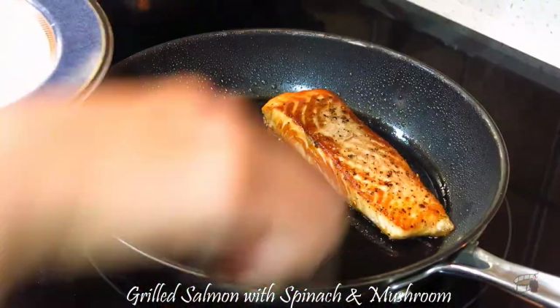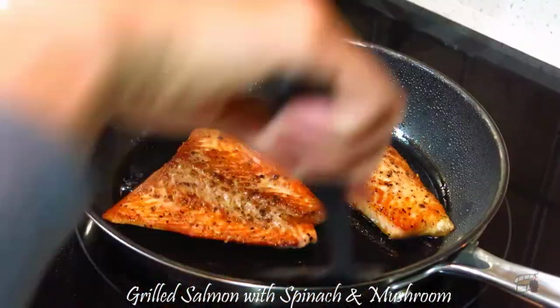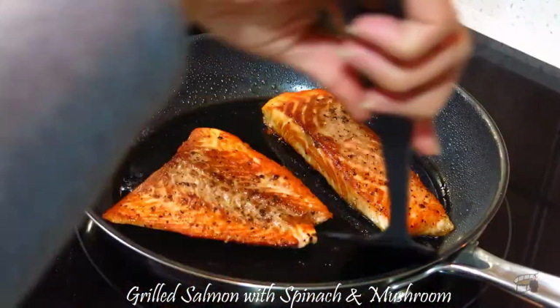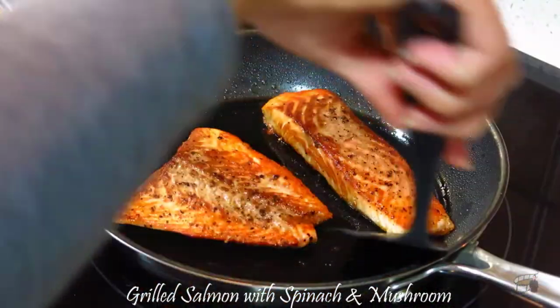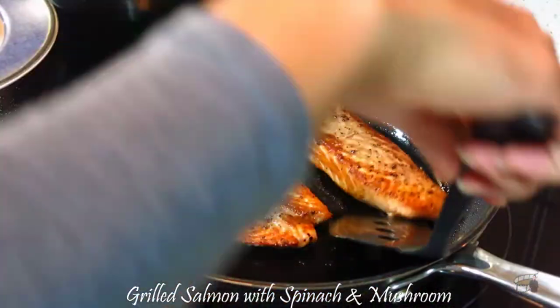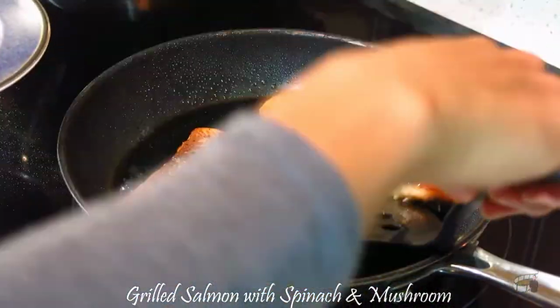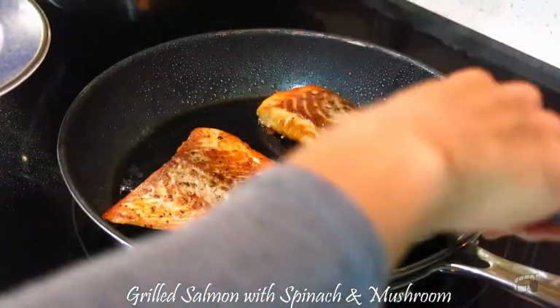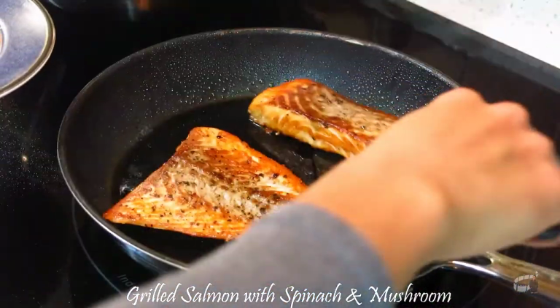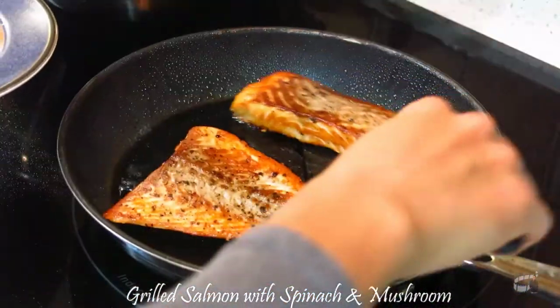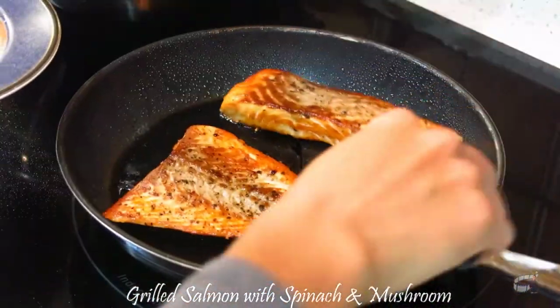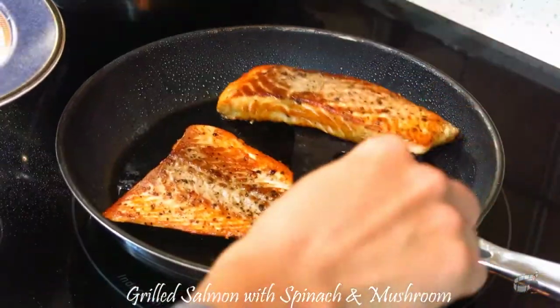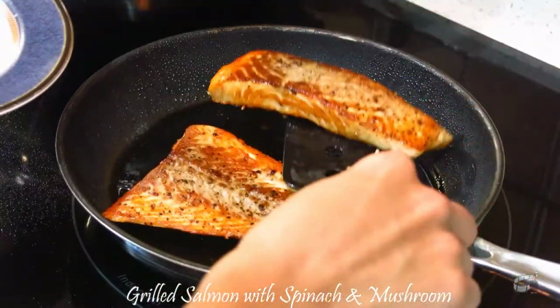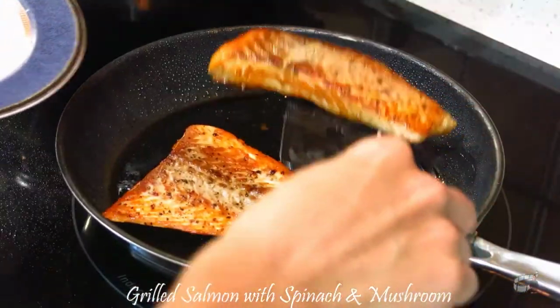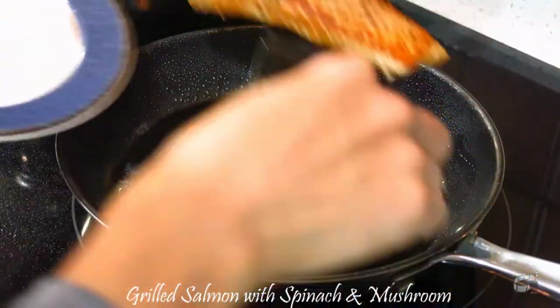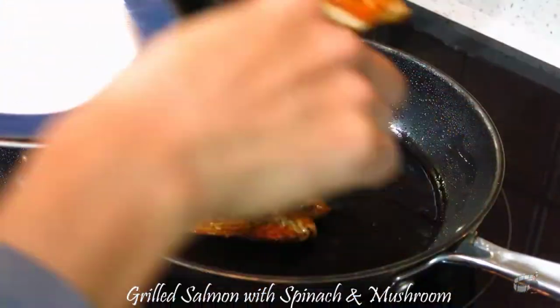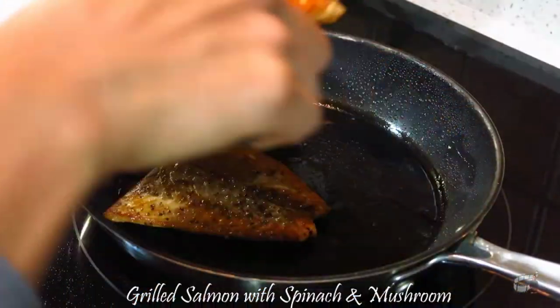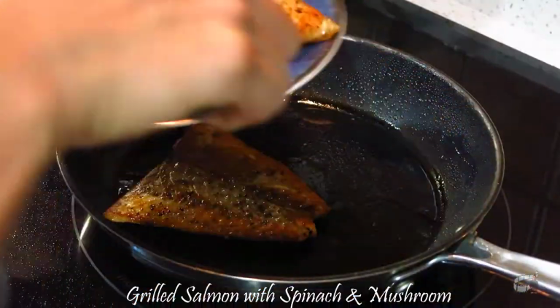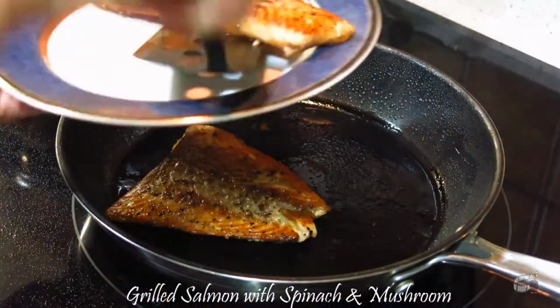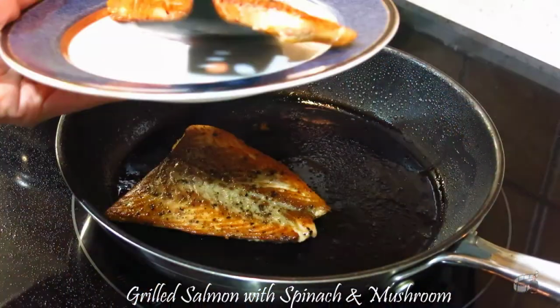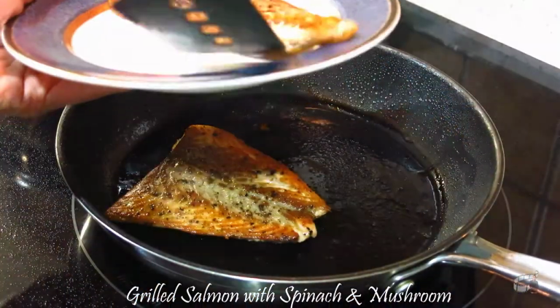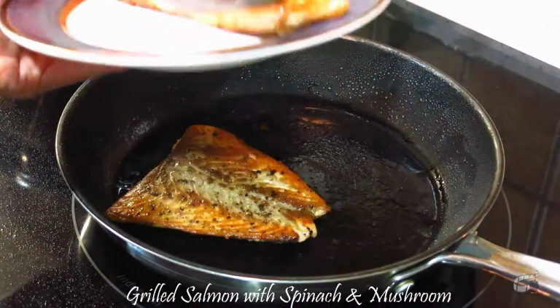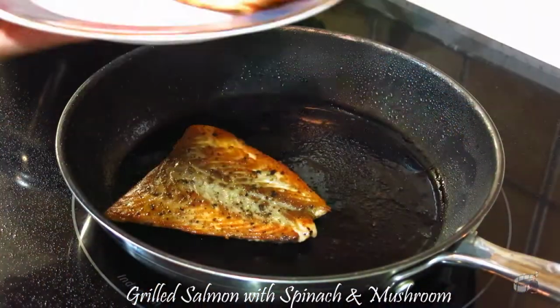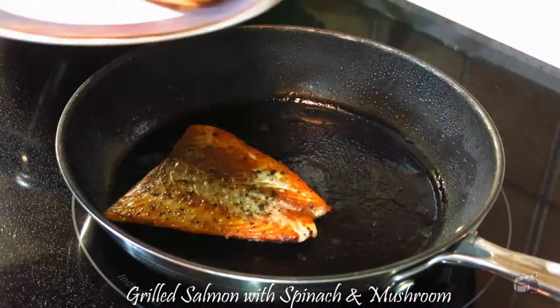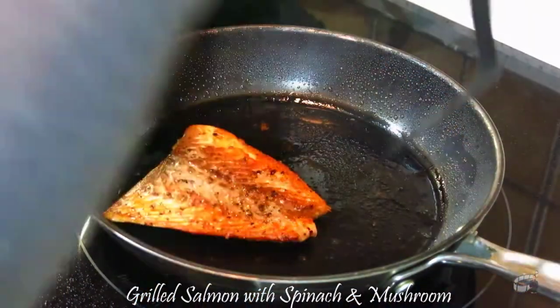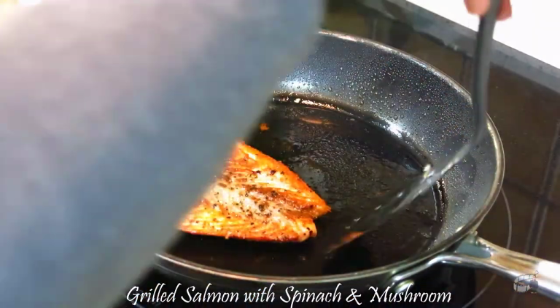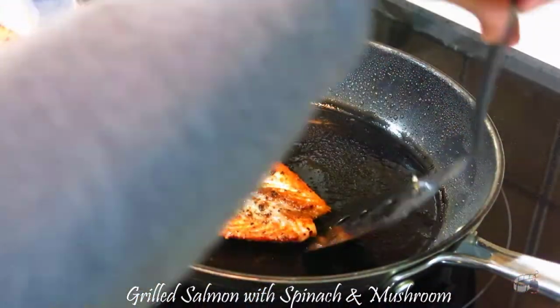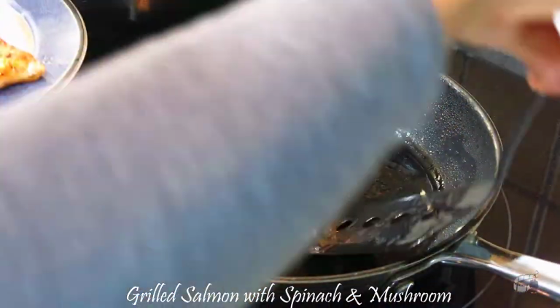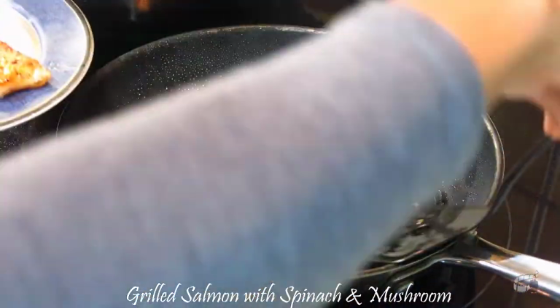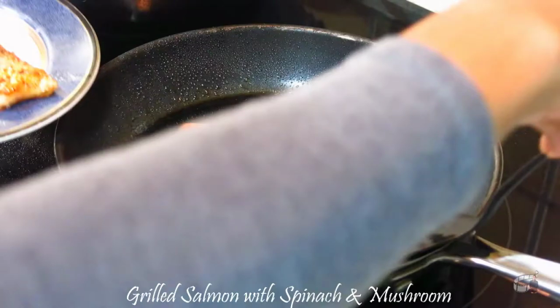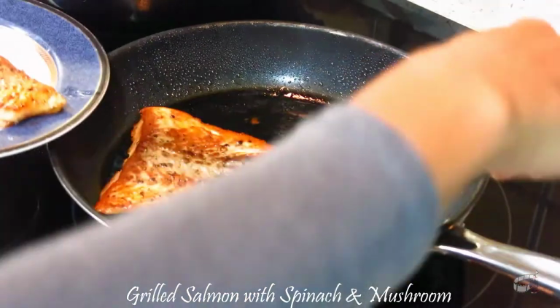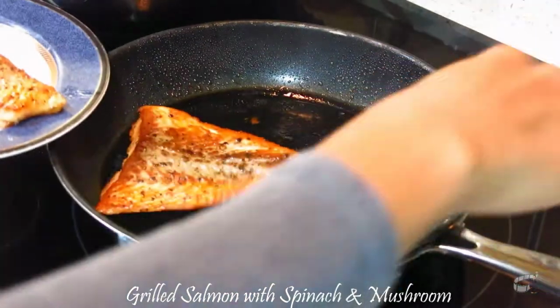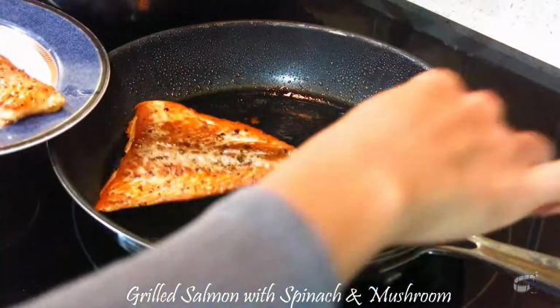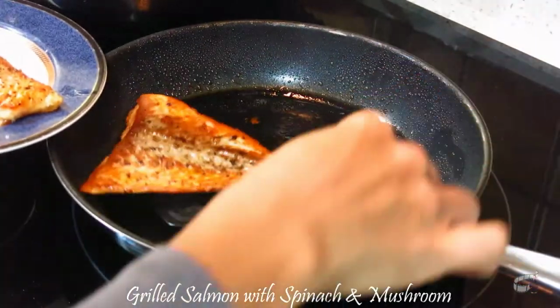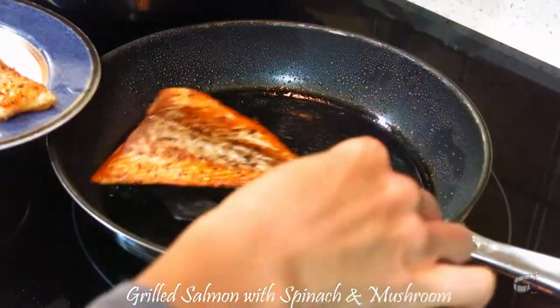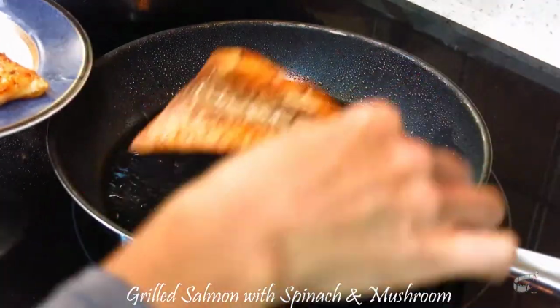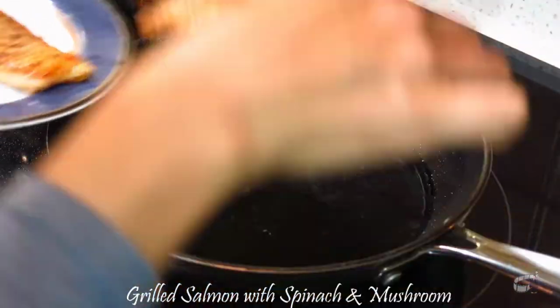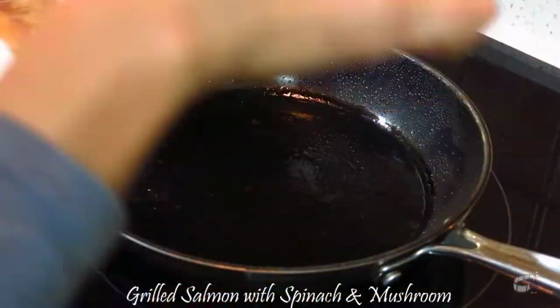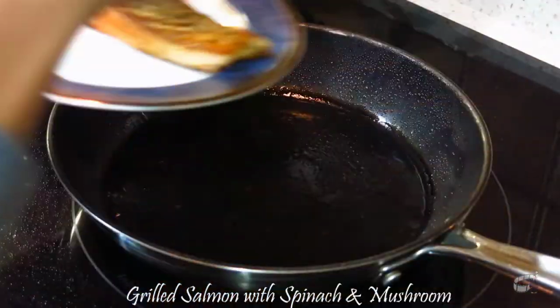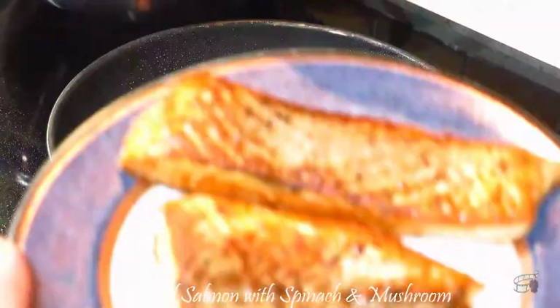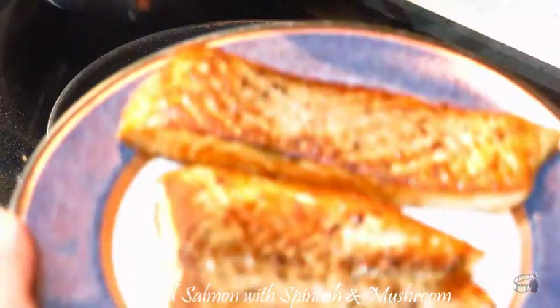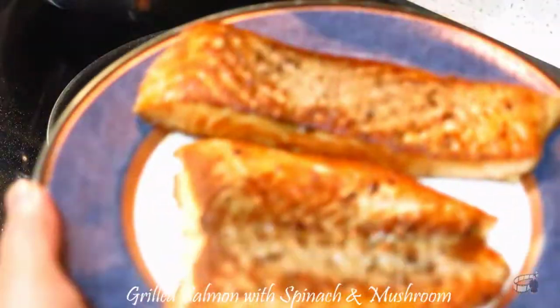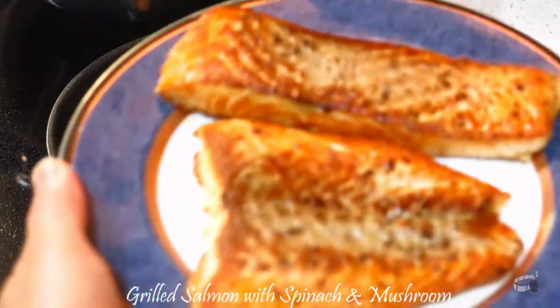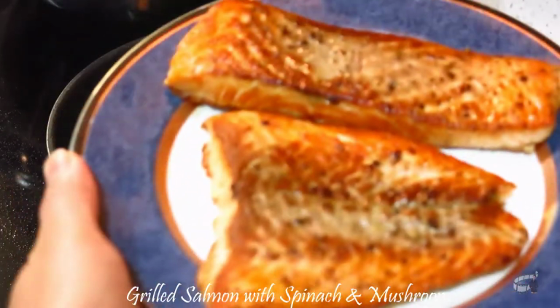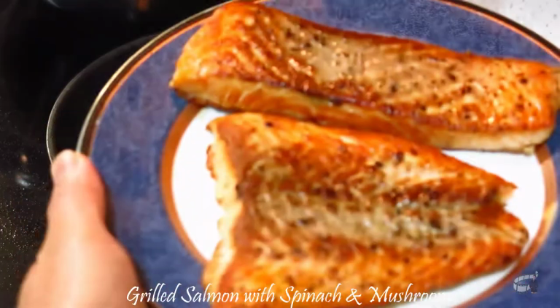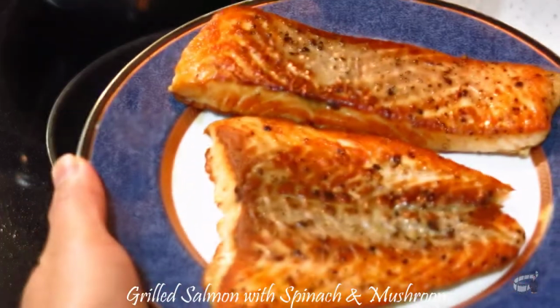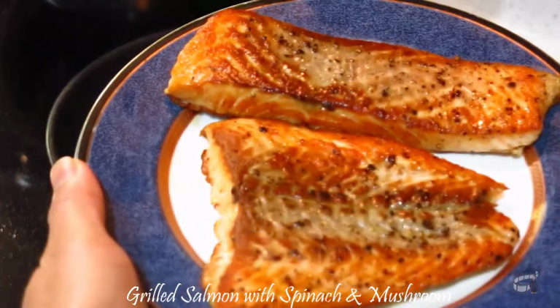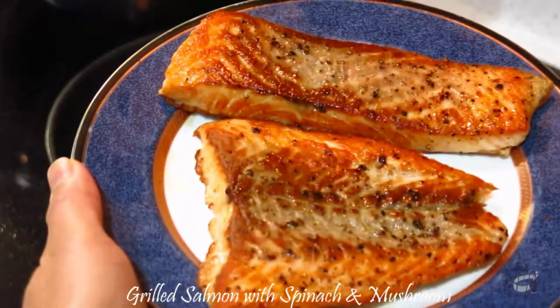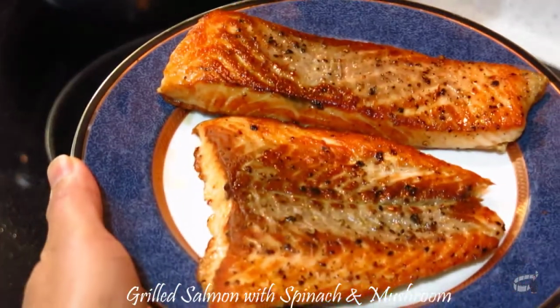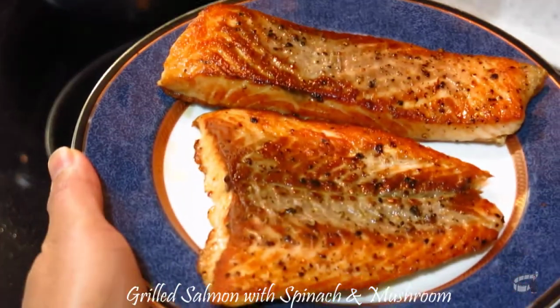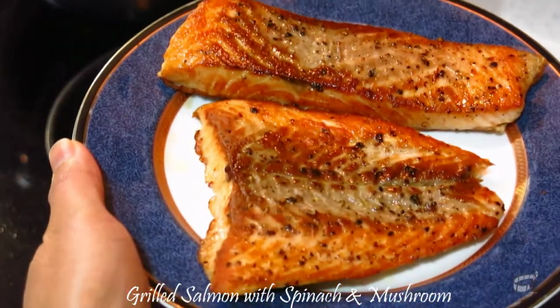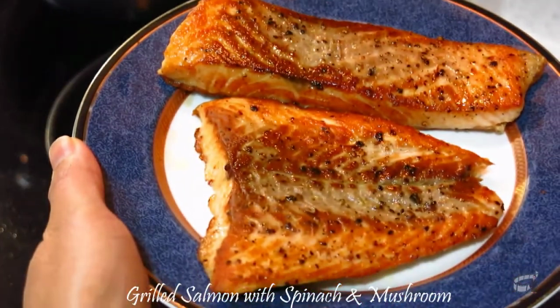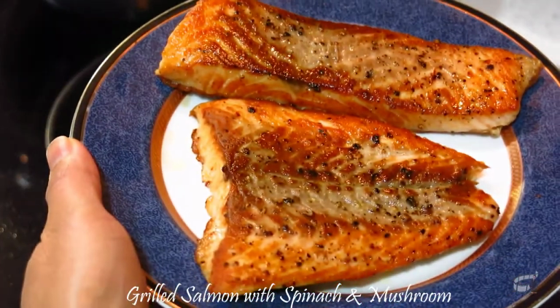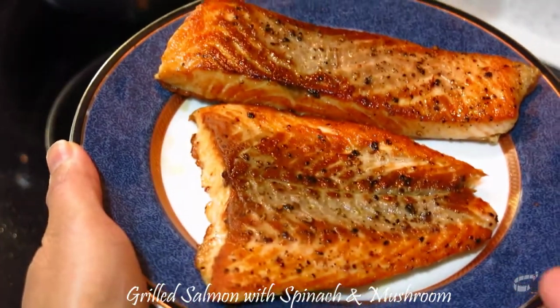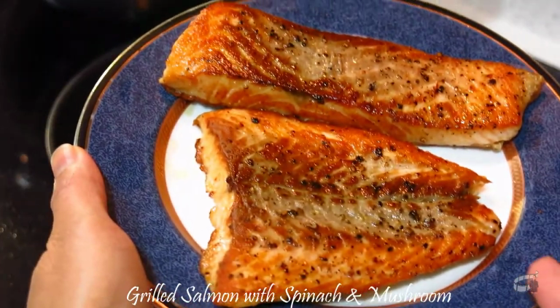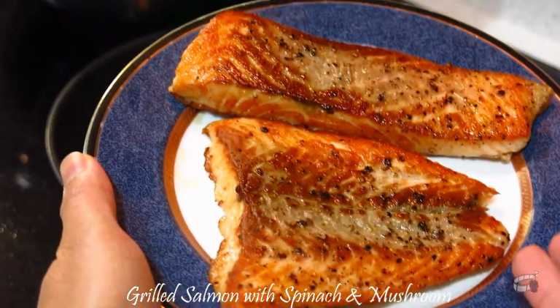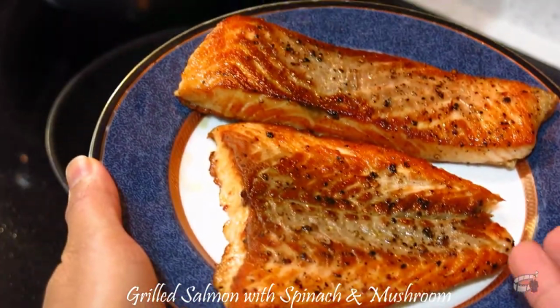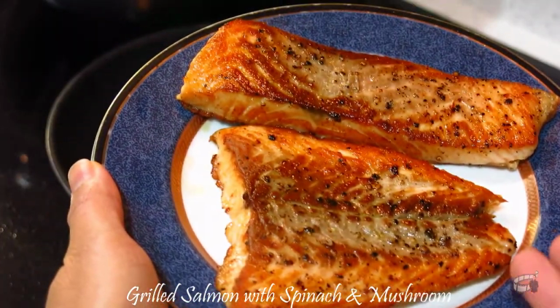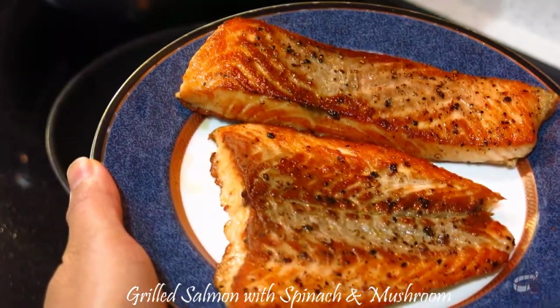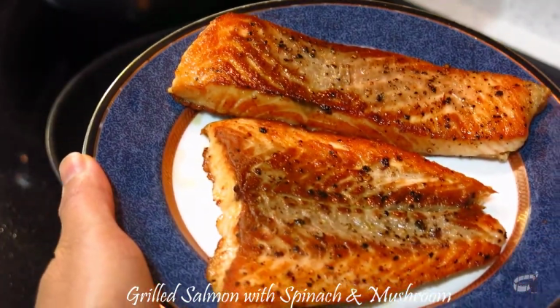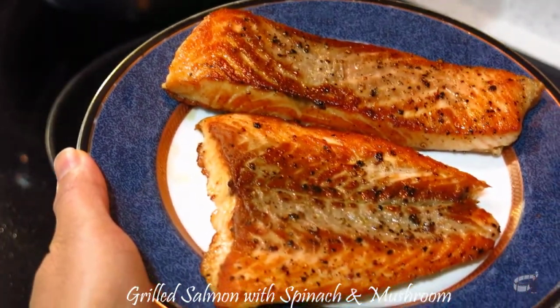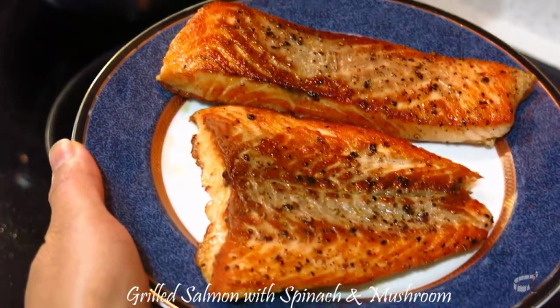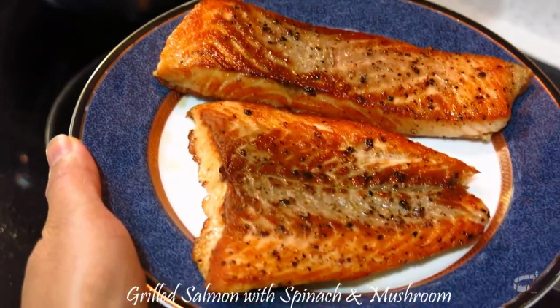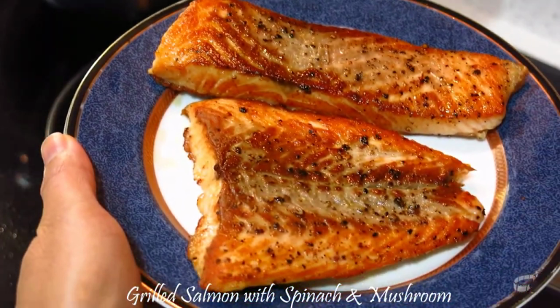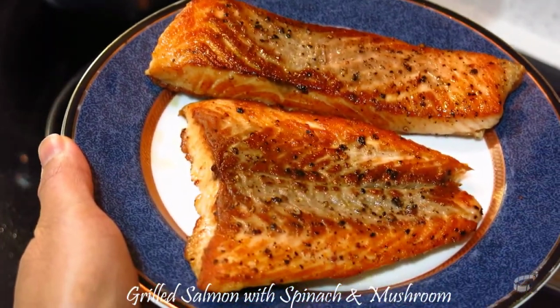When cooked, place them into a clean plate. You may cover the salmon with aluminum foil to keep it warm.